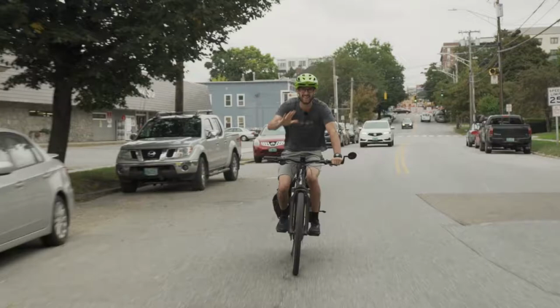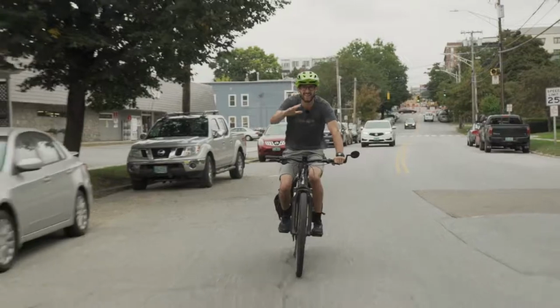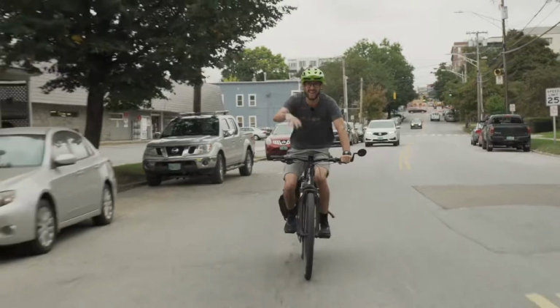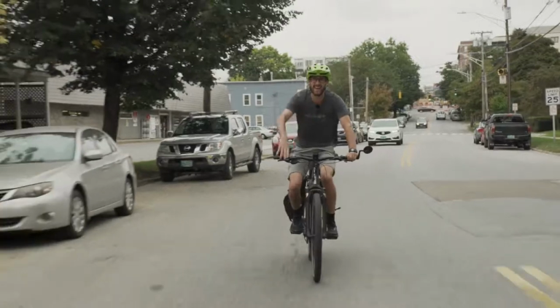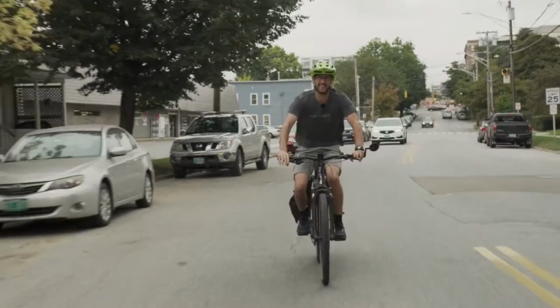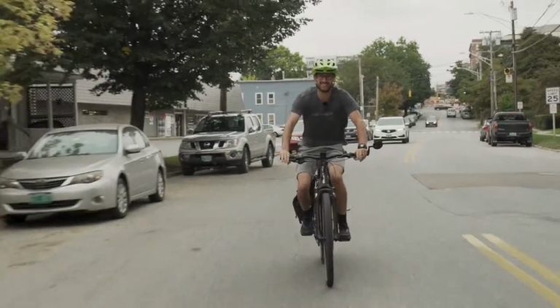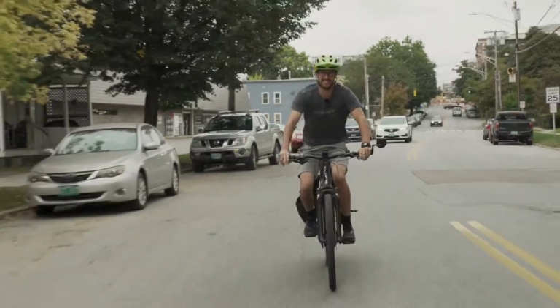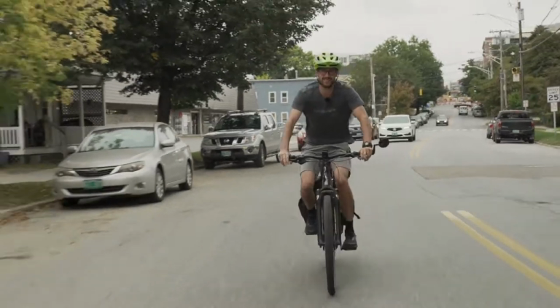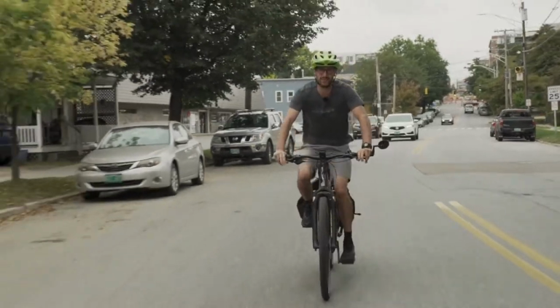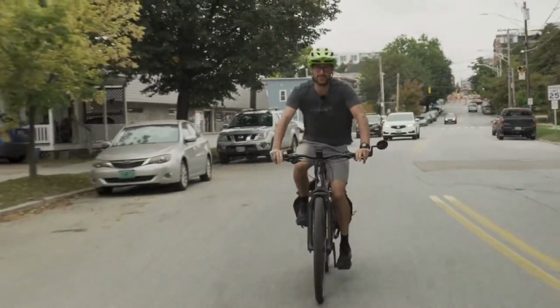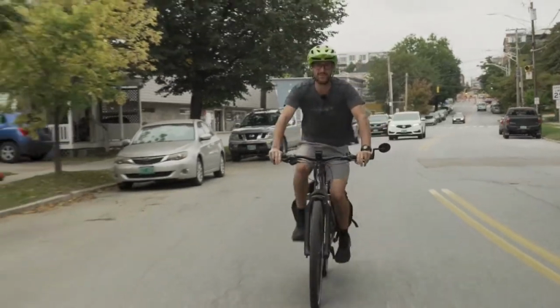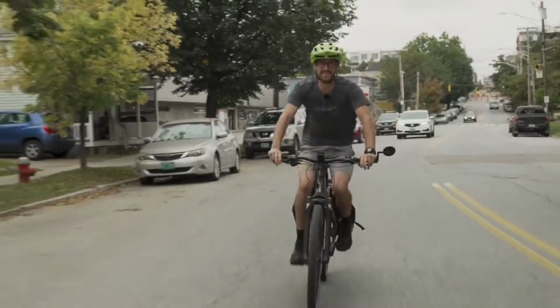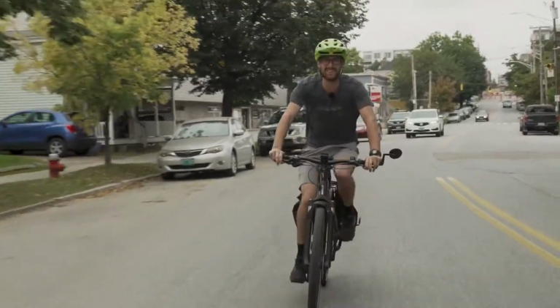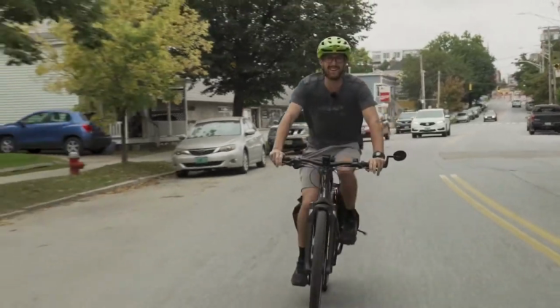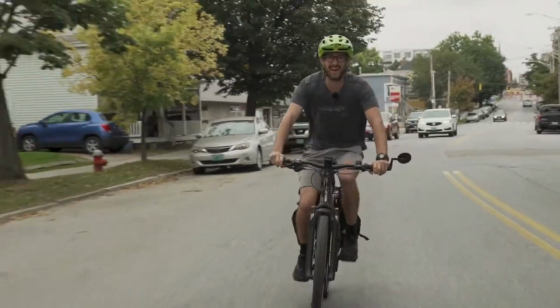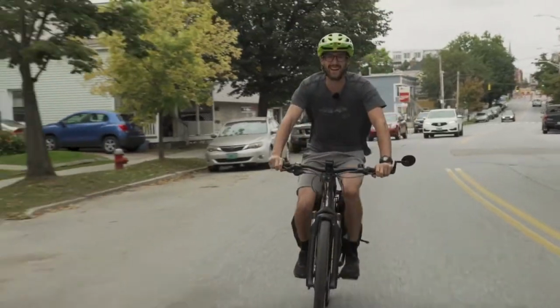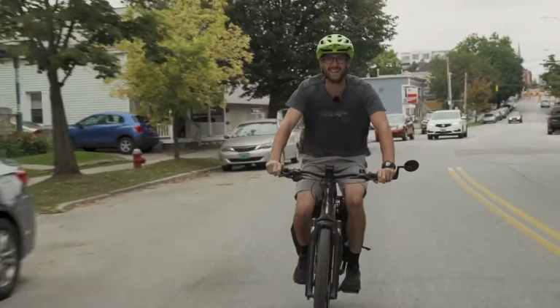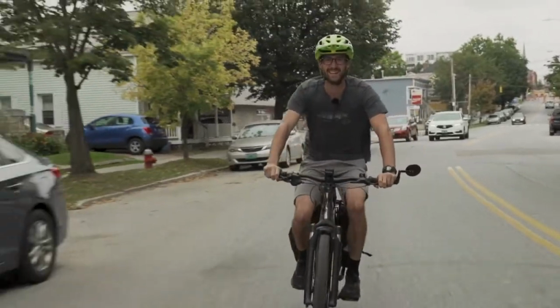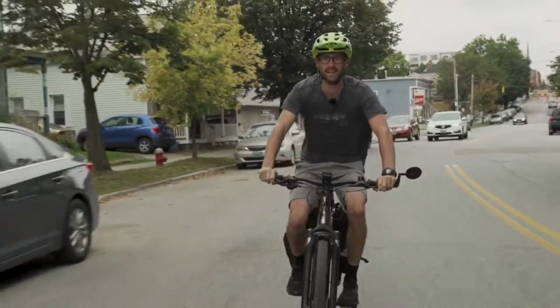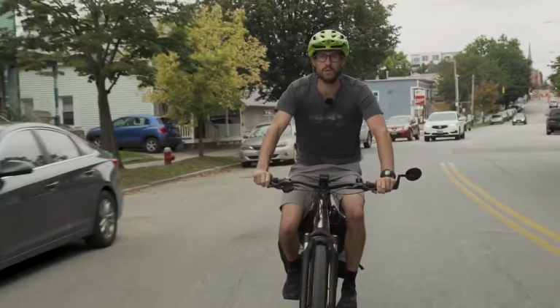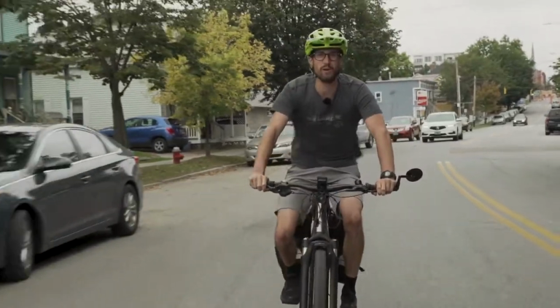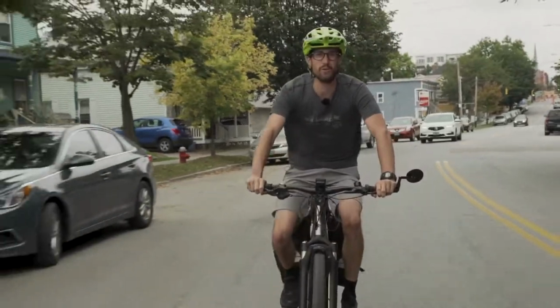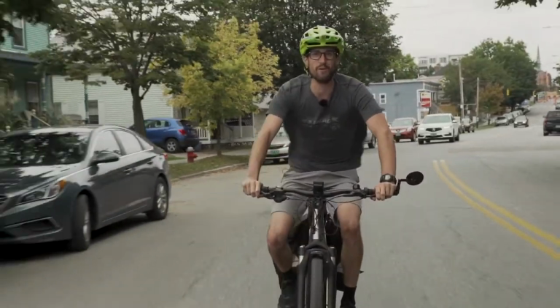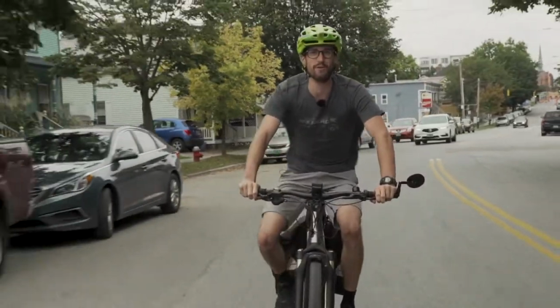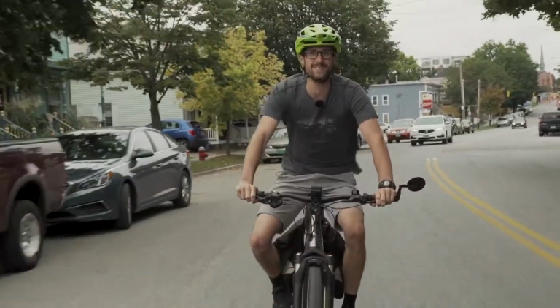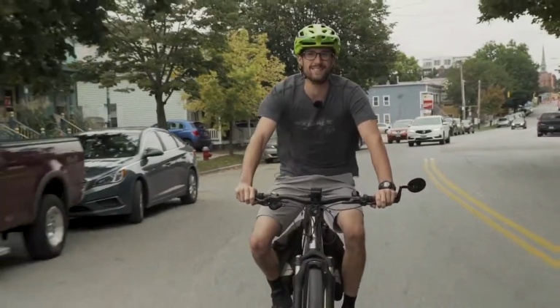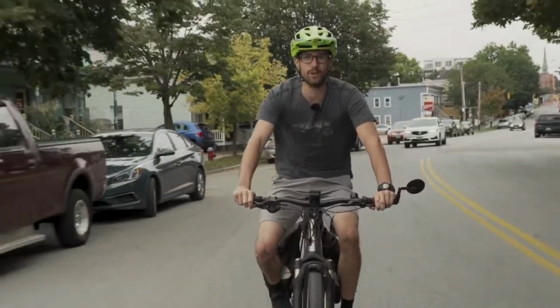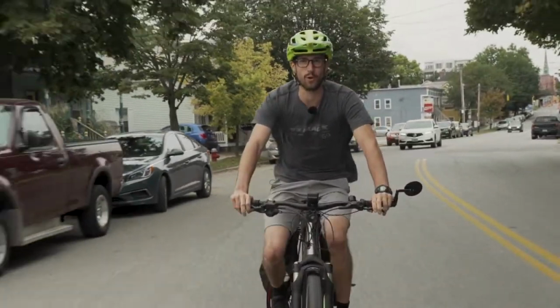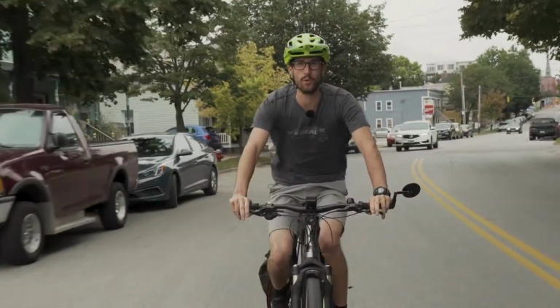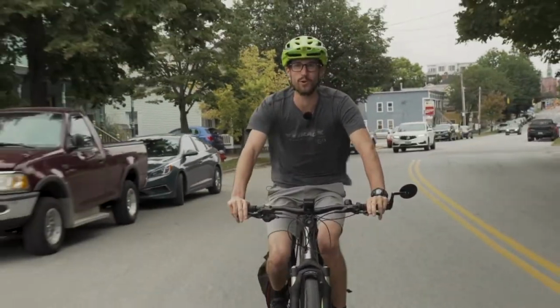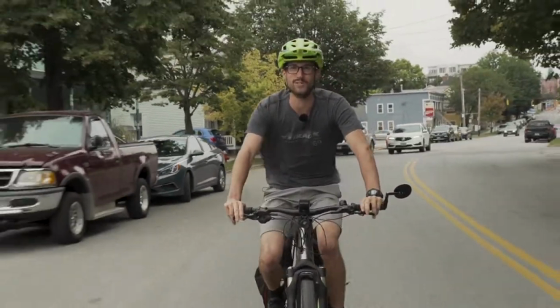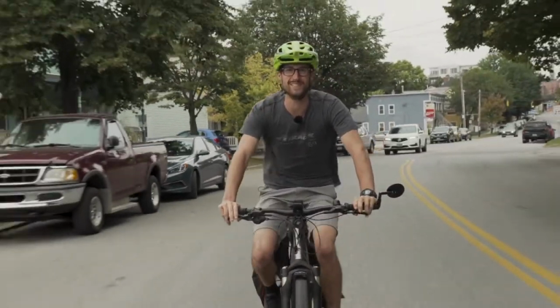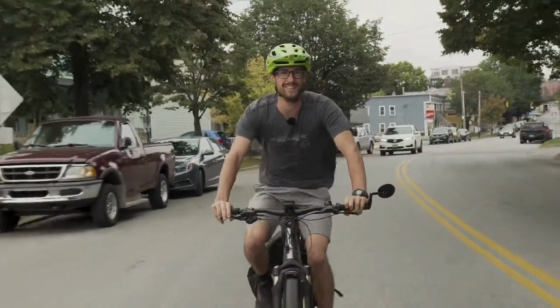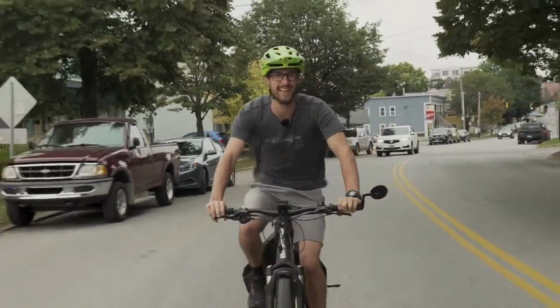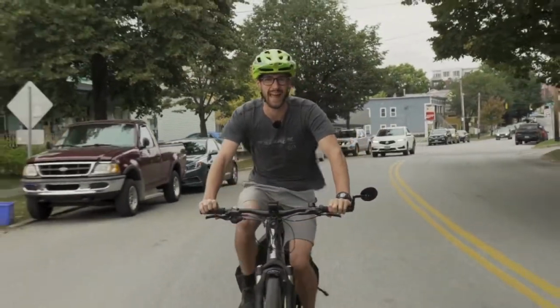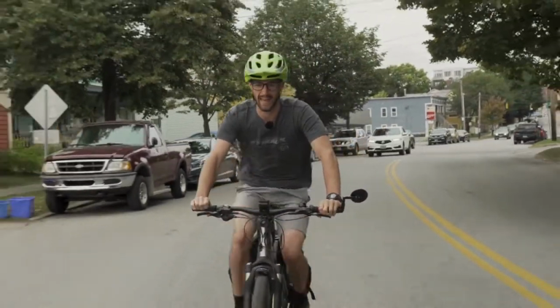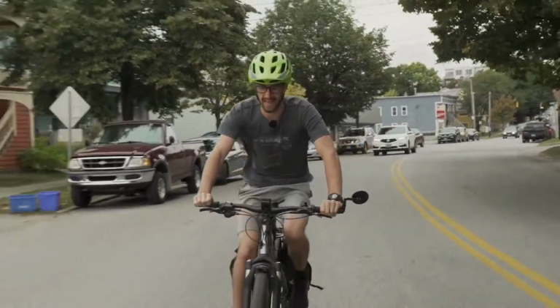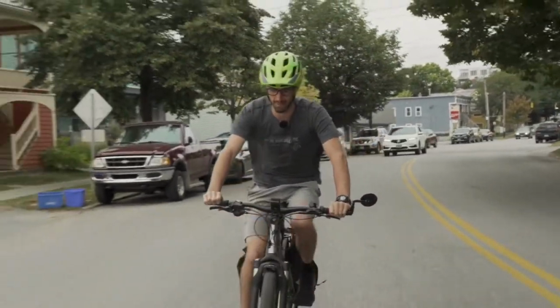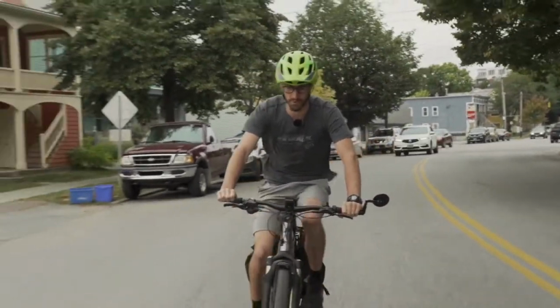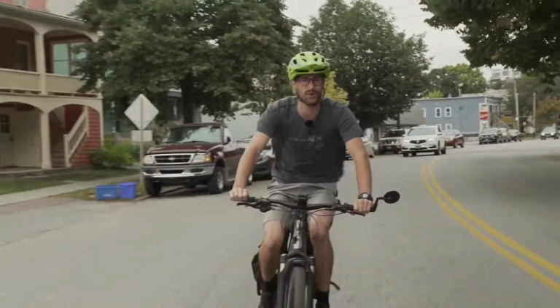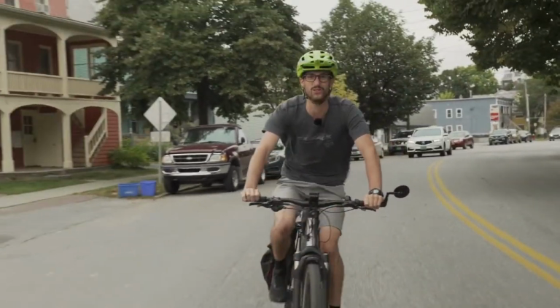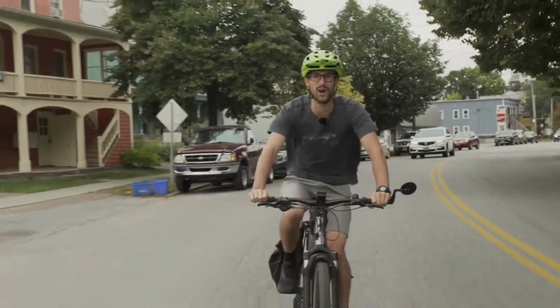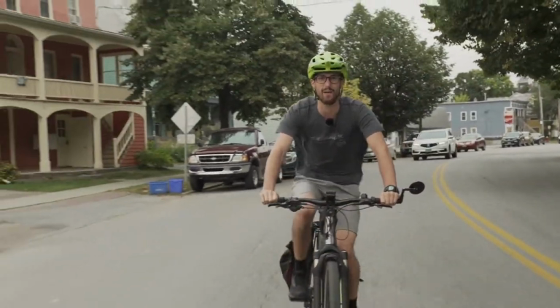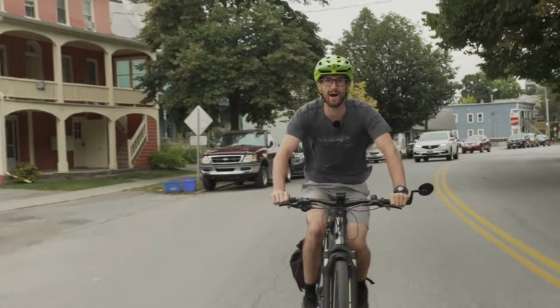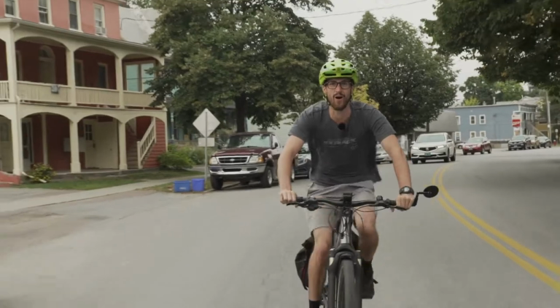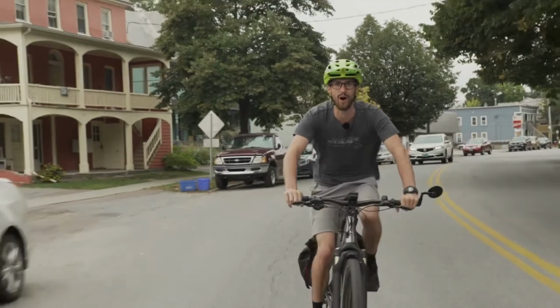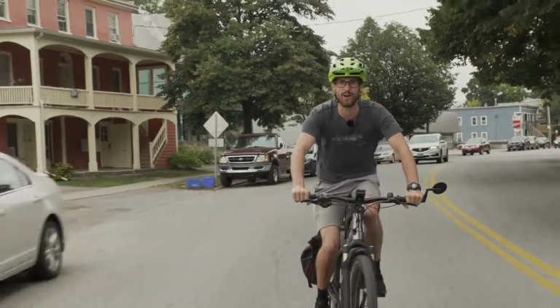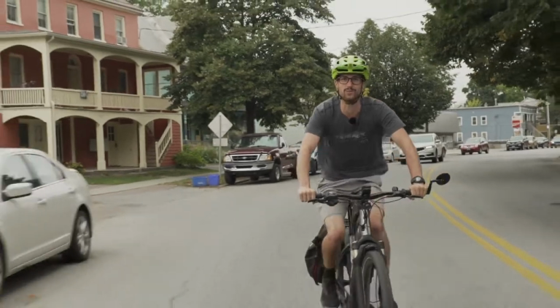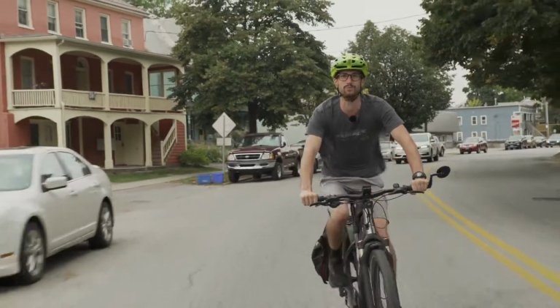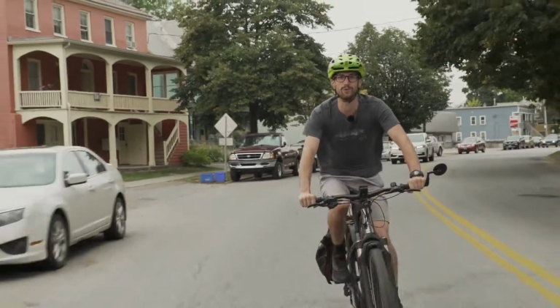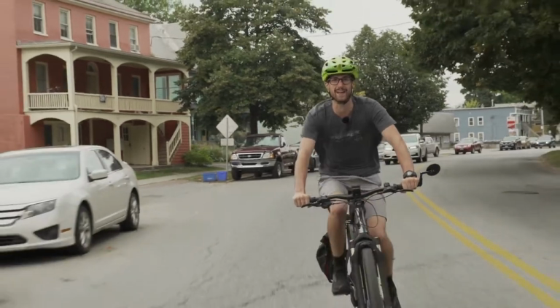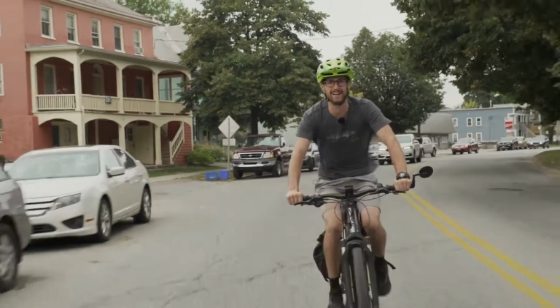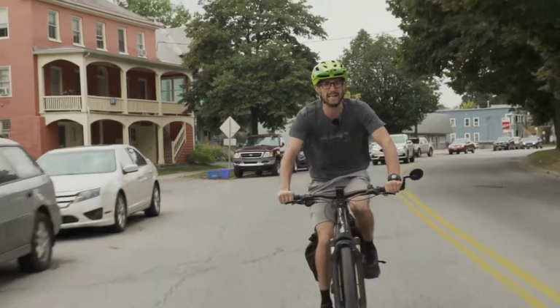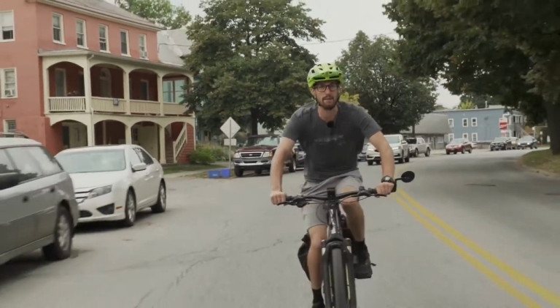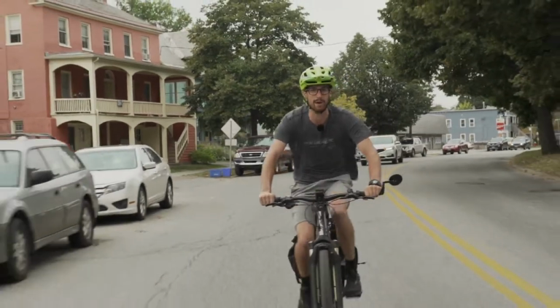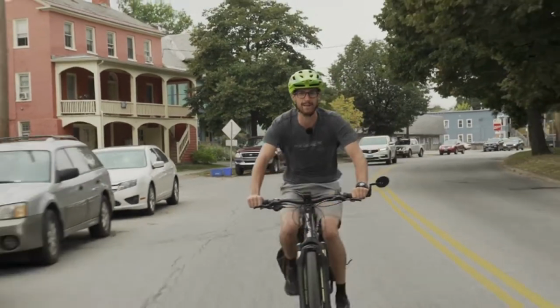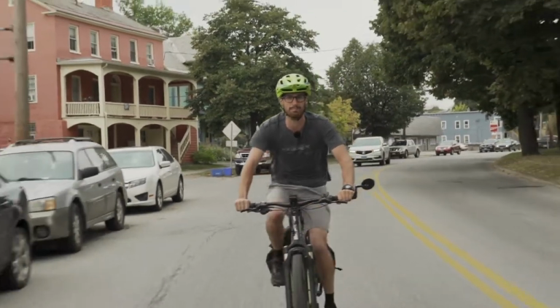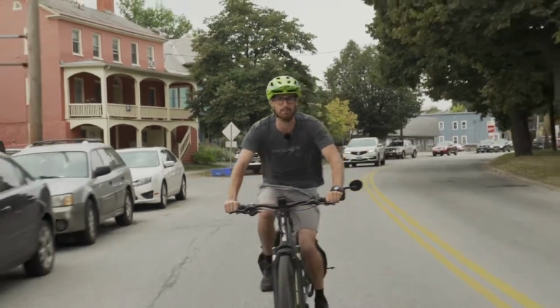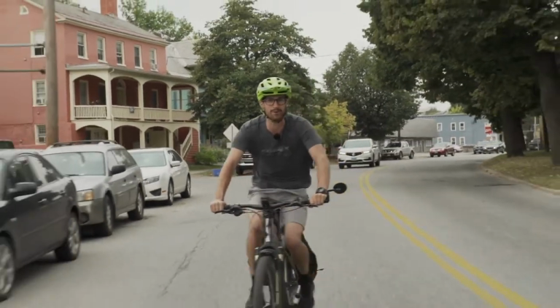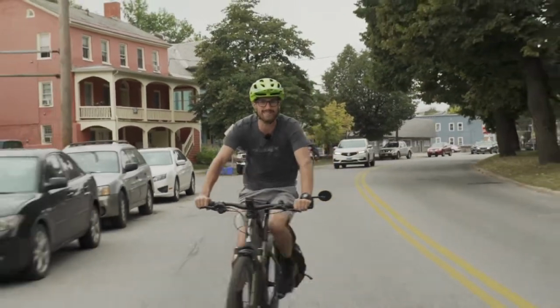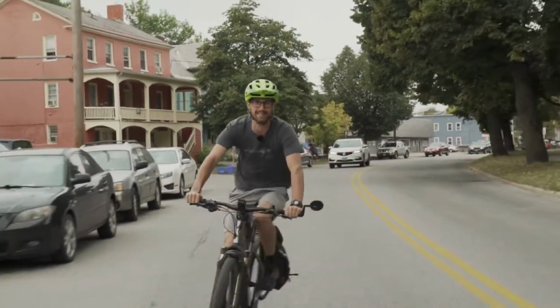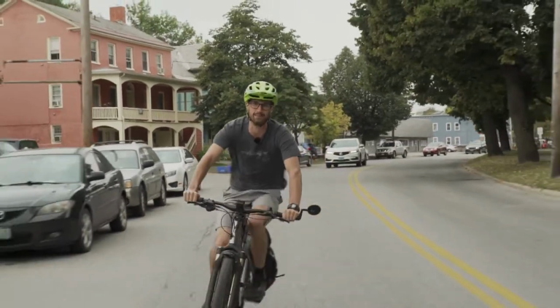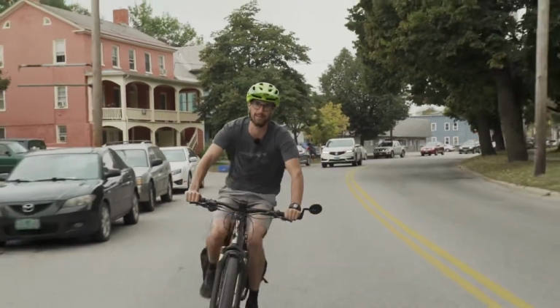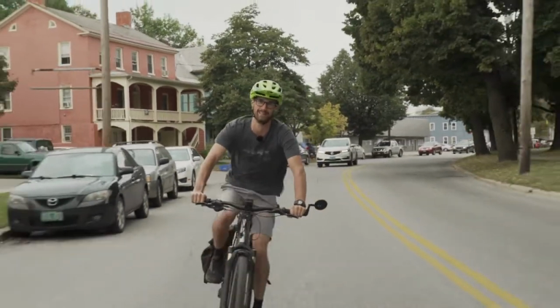Hey, this is Luke with Ski Rack. We're here with our friends at Local Motion and we're here to talk about how awesome riding an e-bike in Burlington can be.